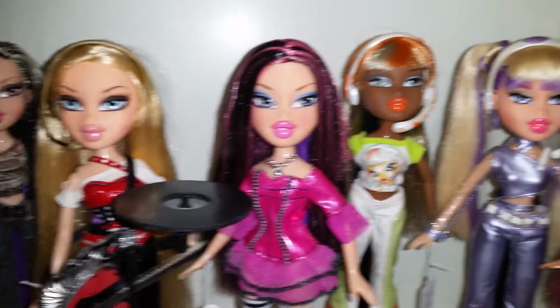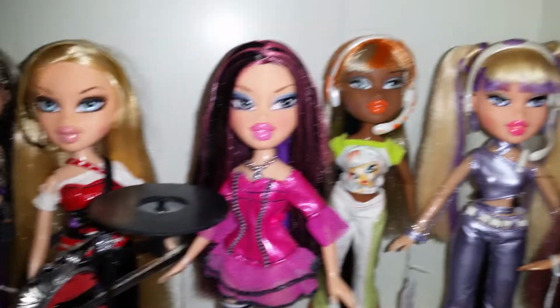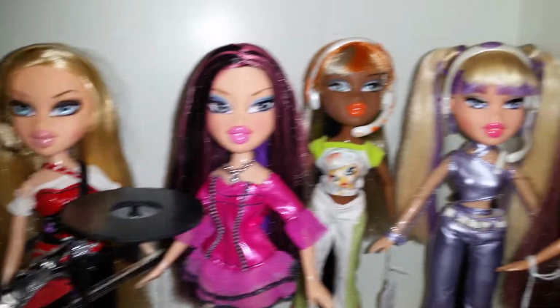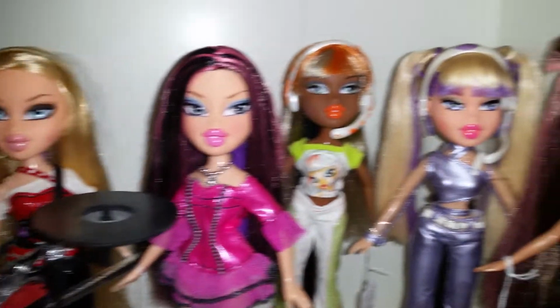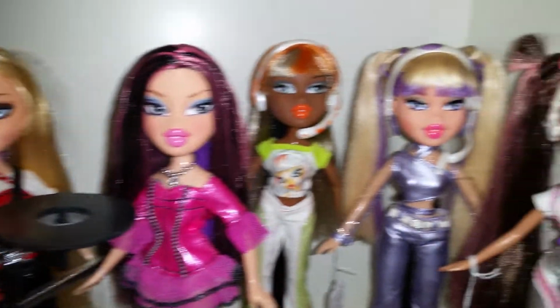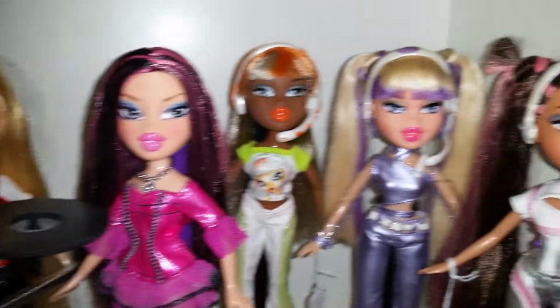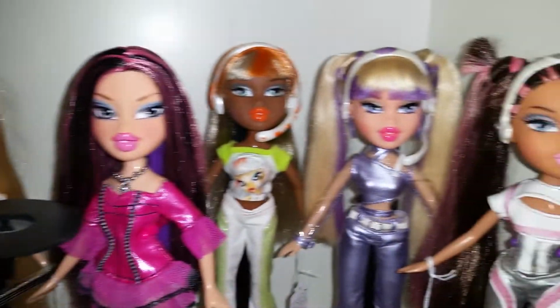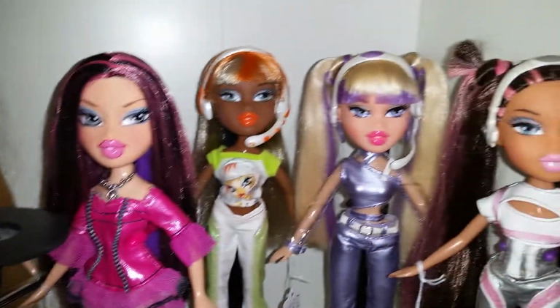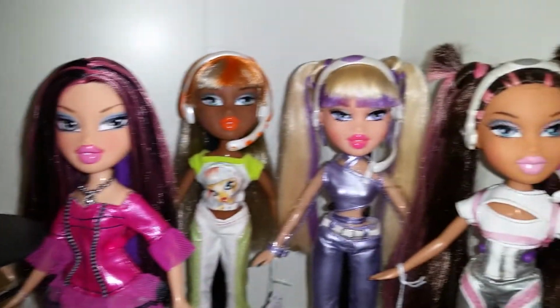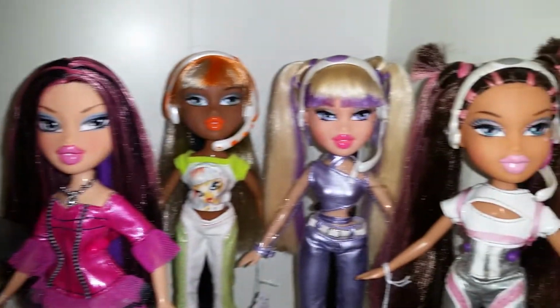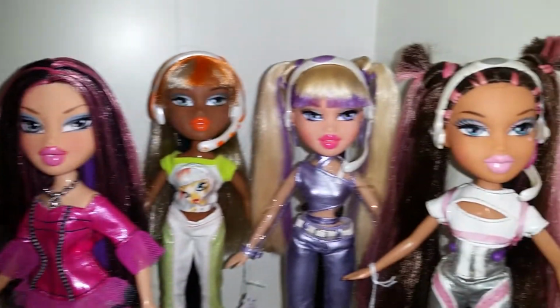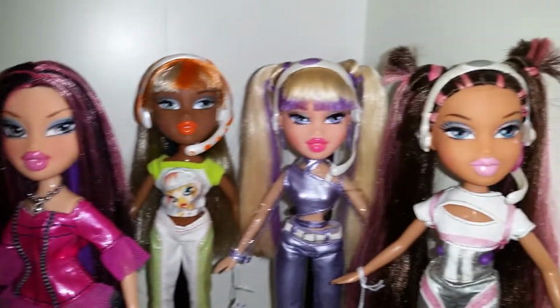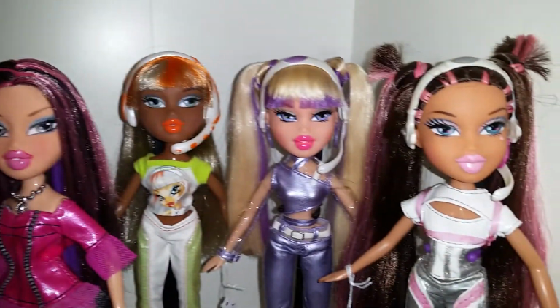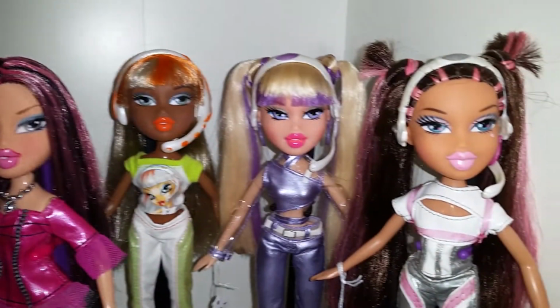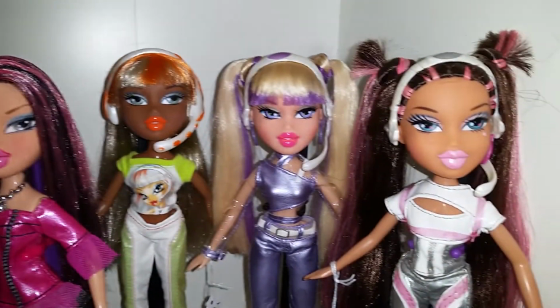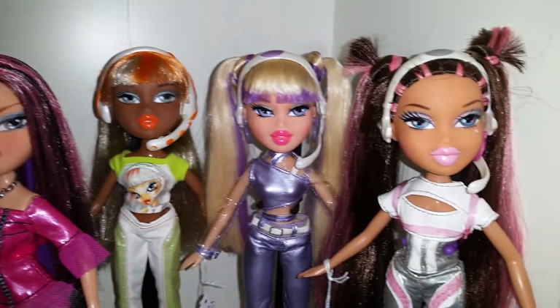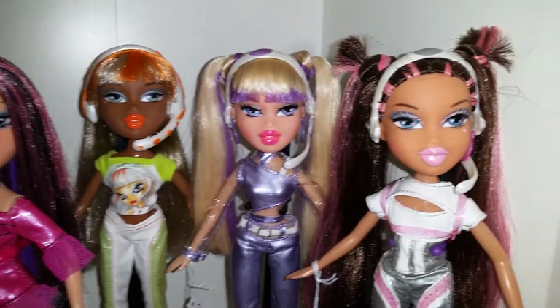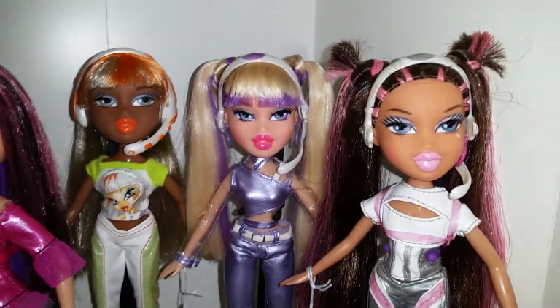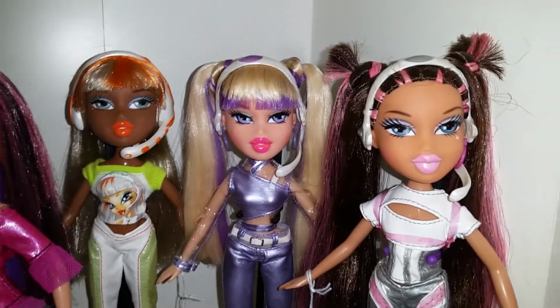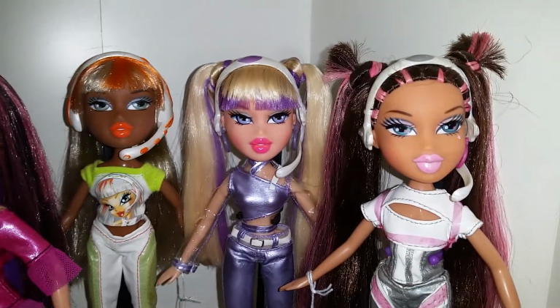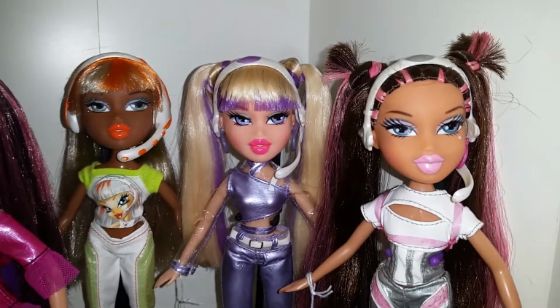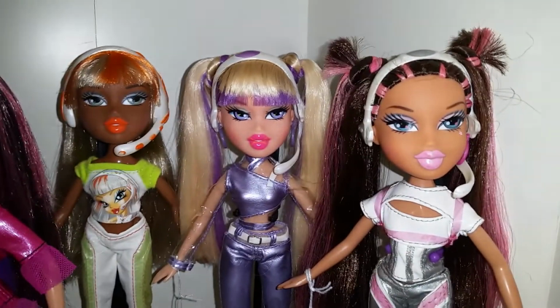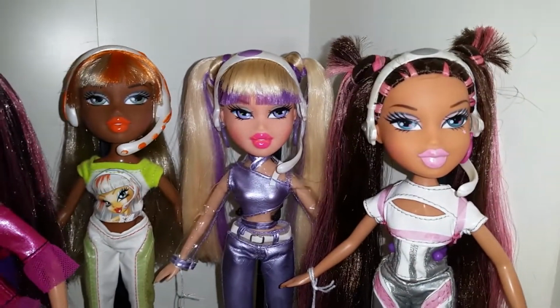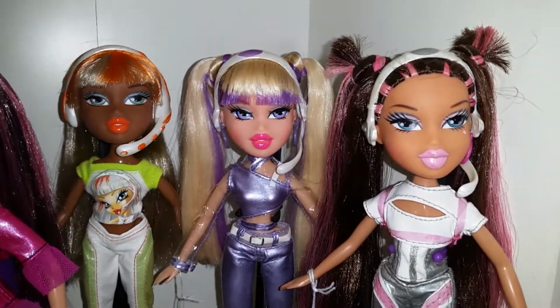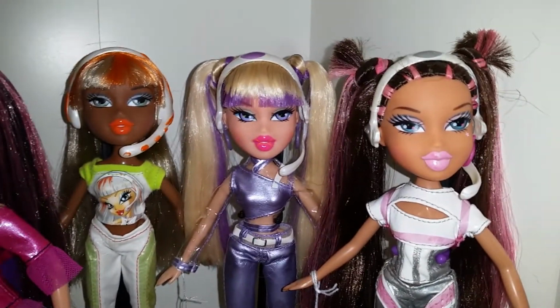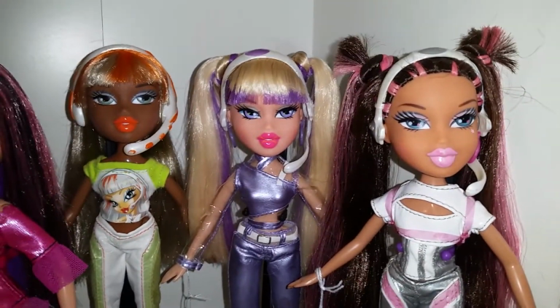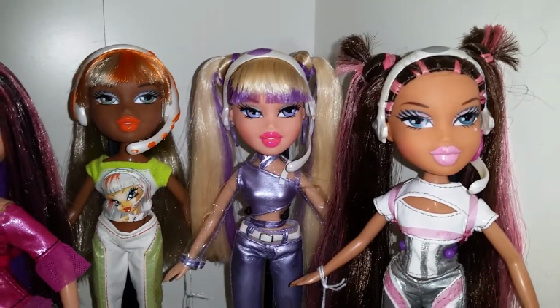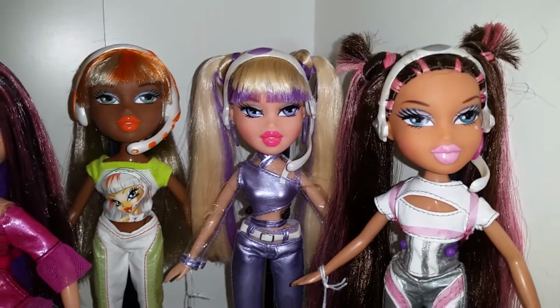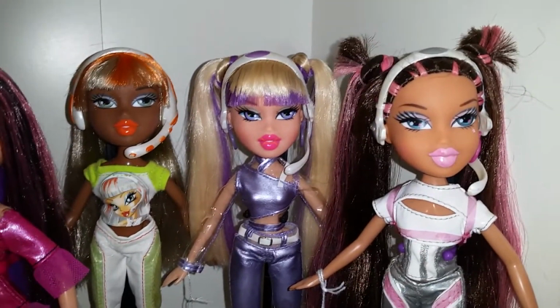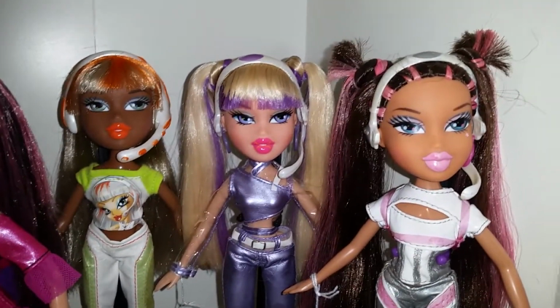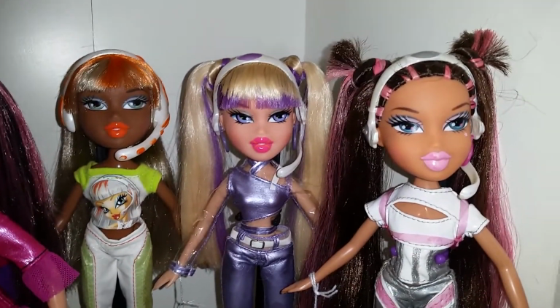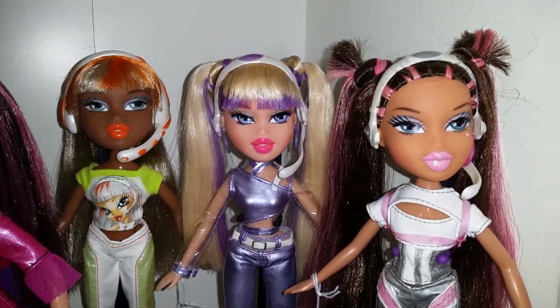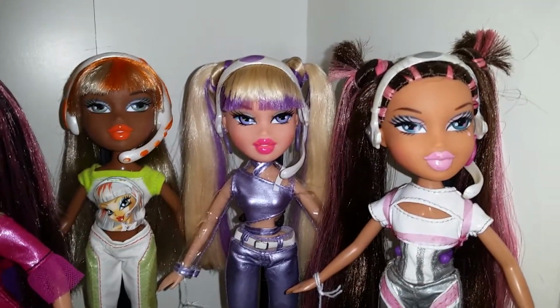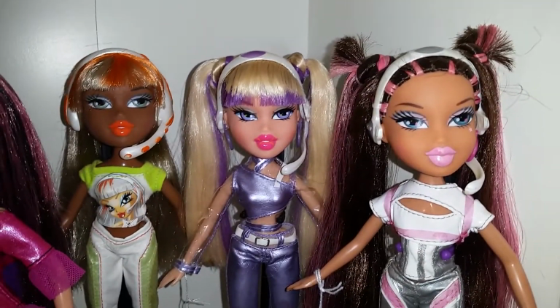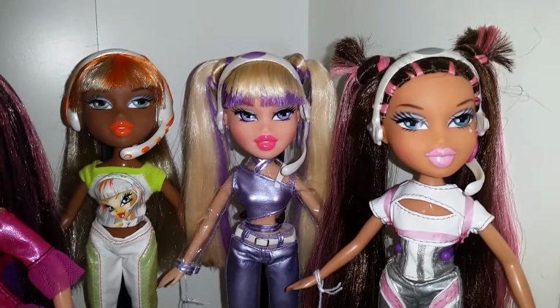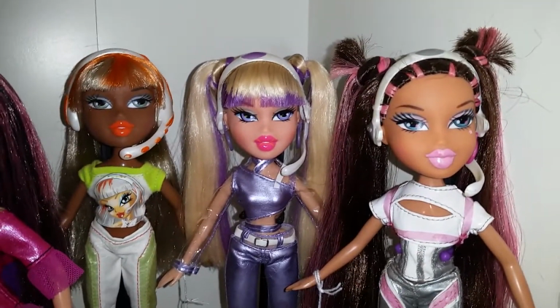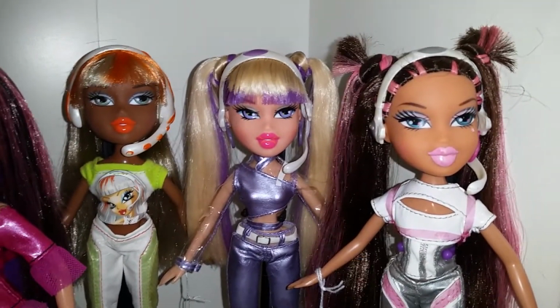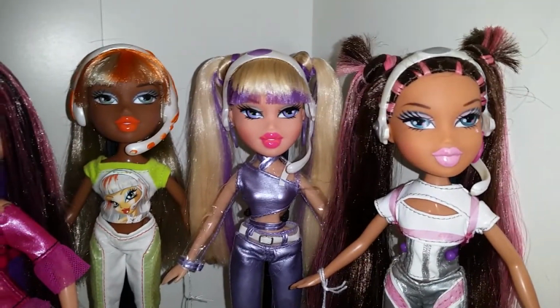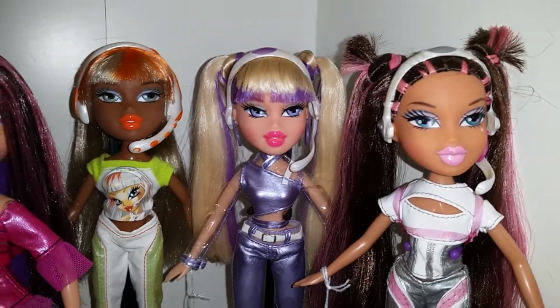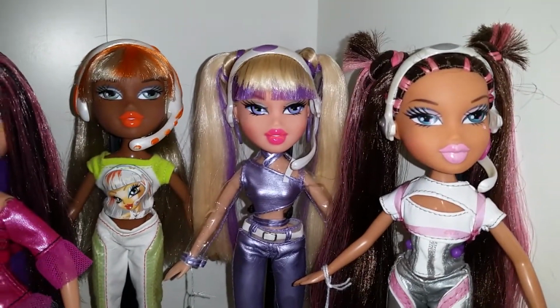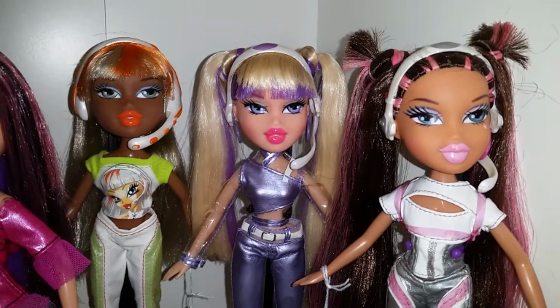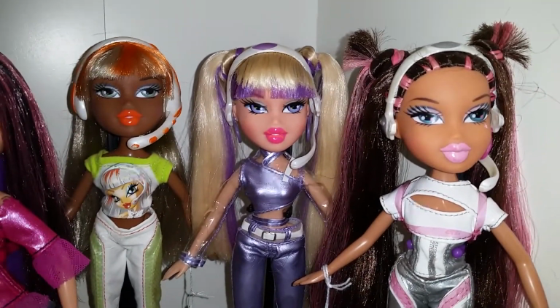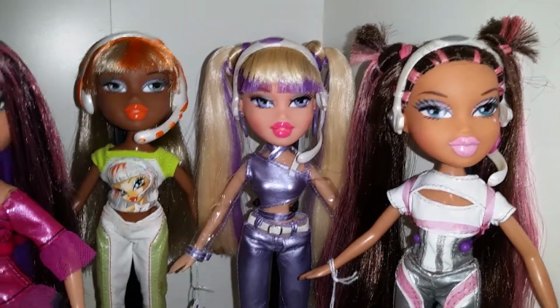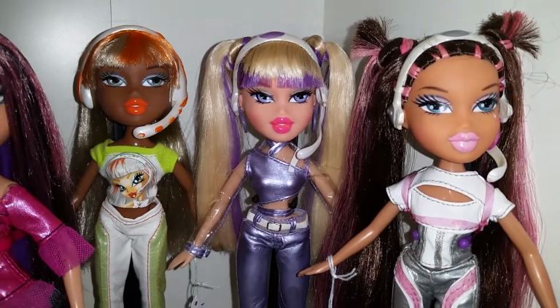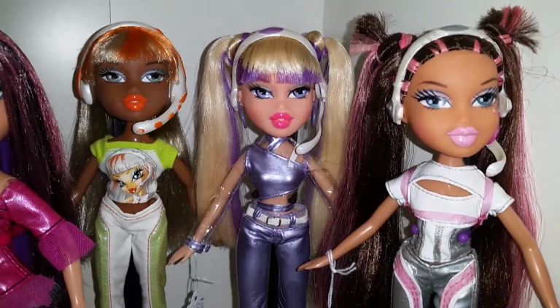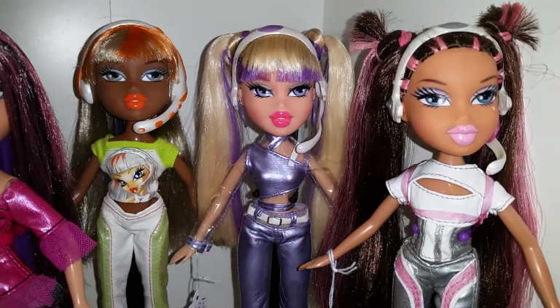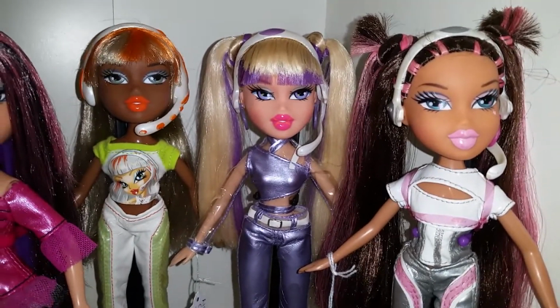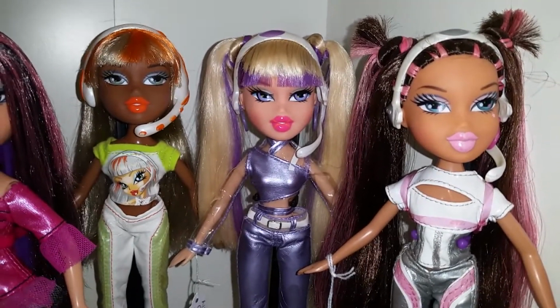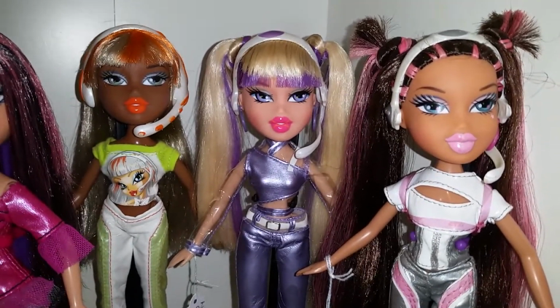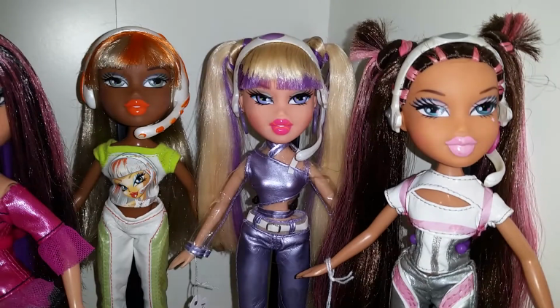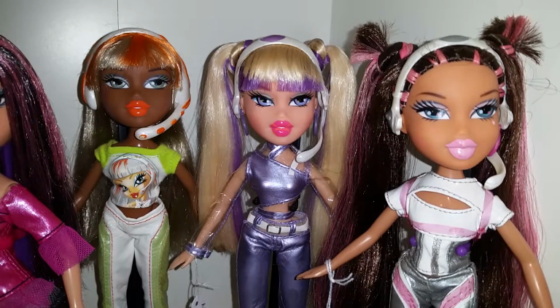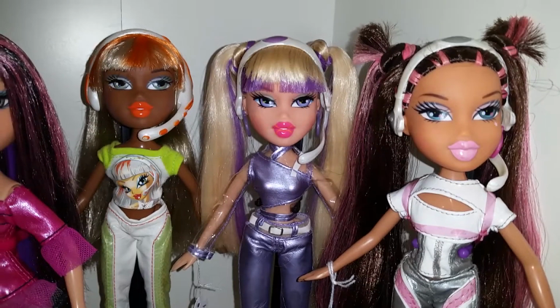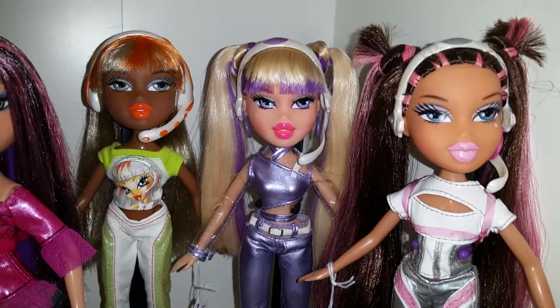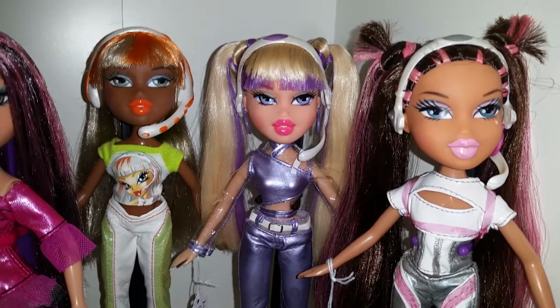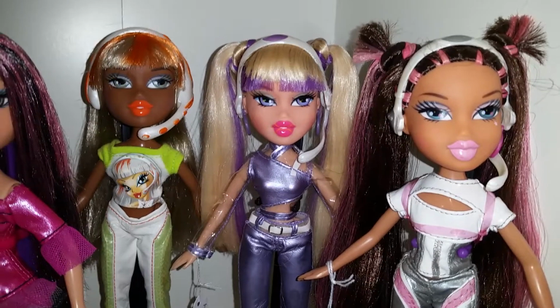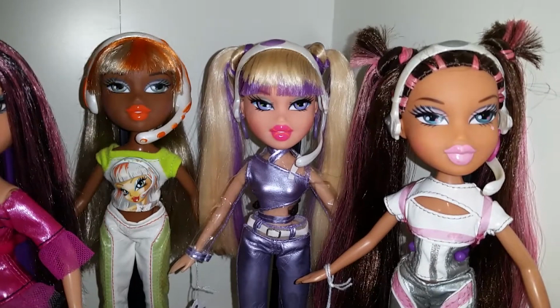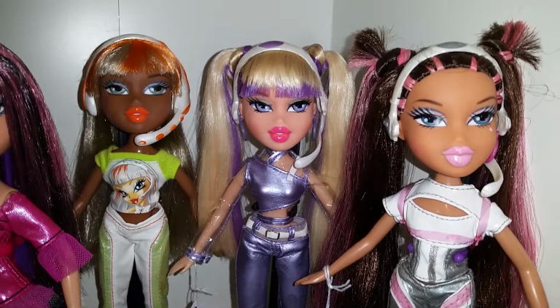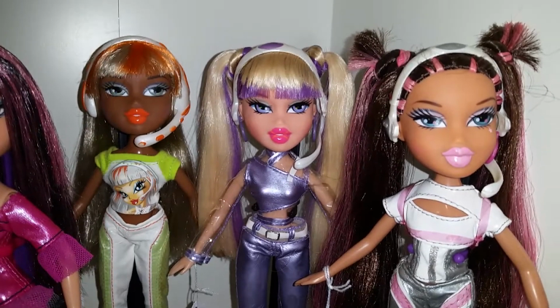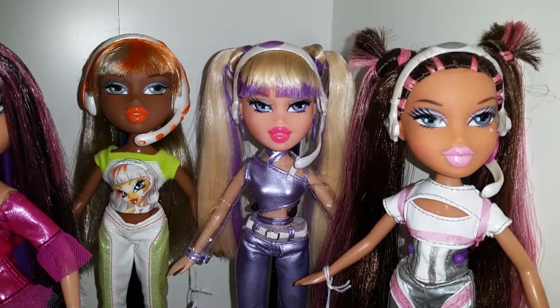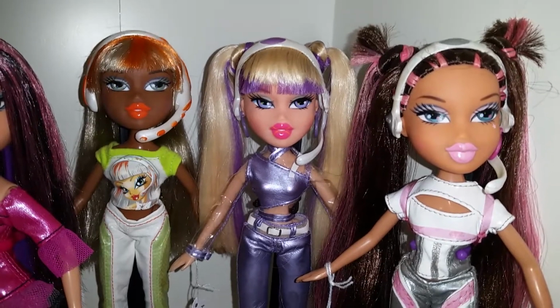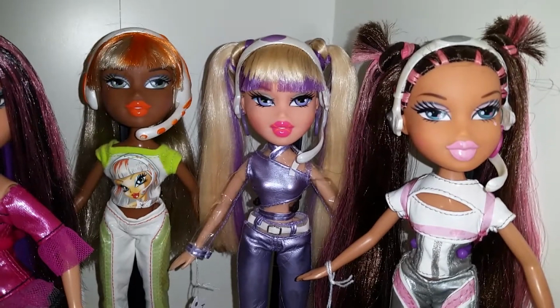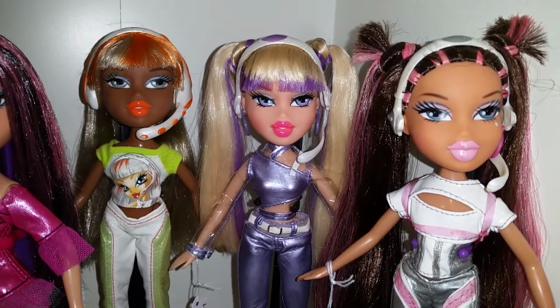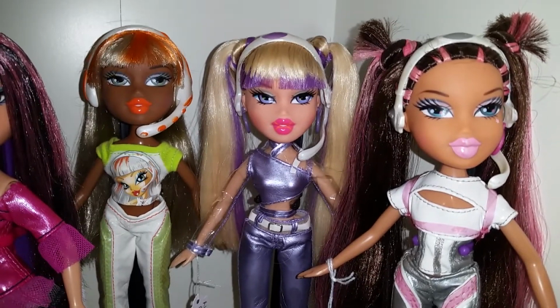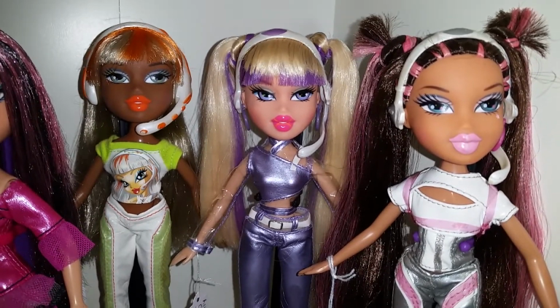And I've only got three of the Live in Concert ones. I did have Chloe but she wasn't my favorite, so I sold her.